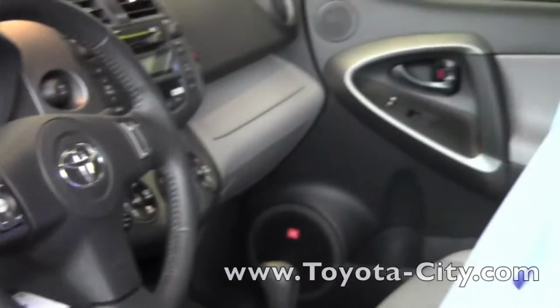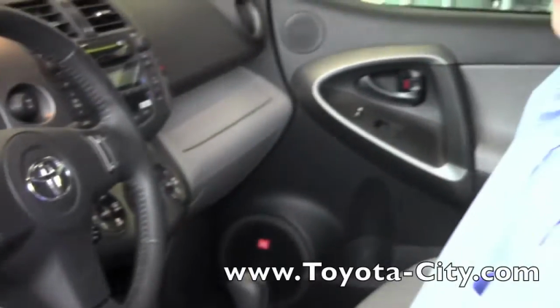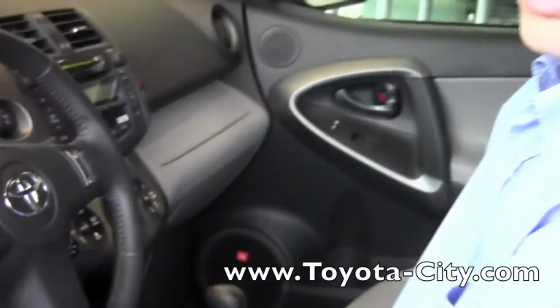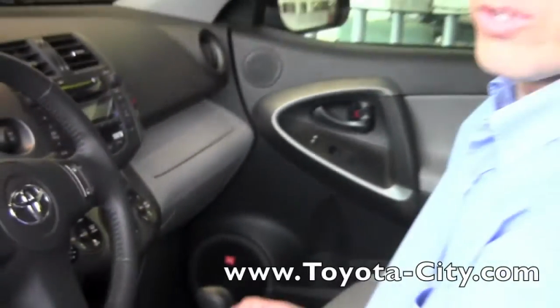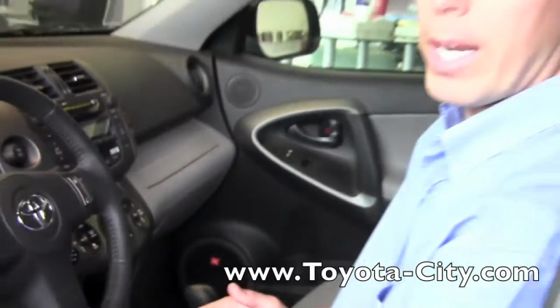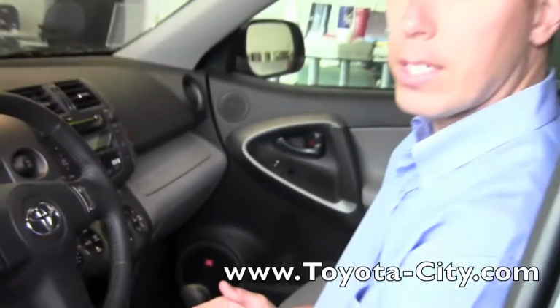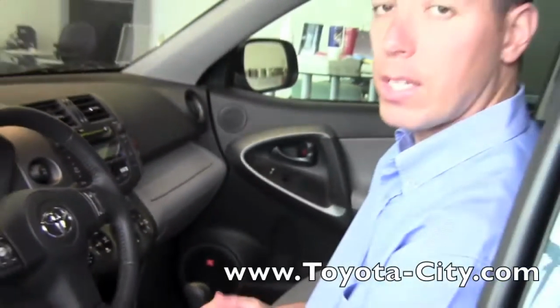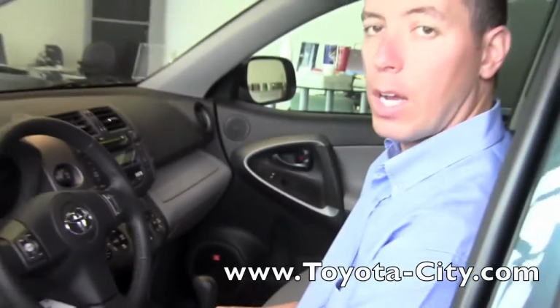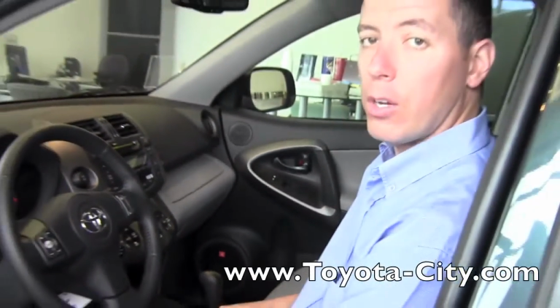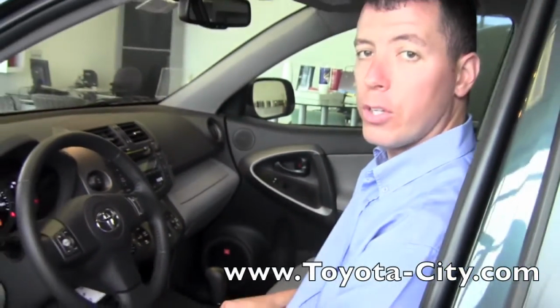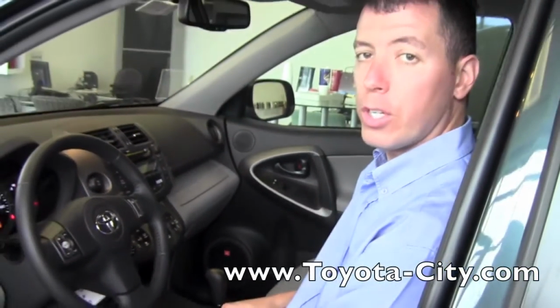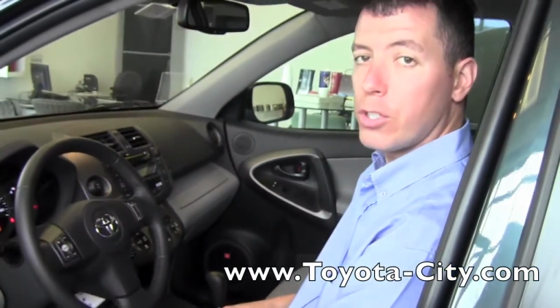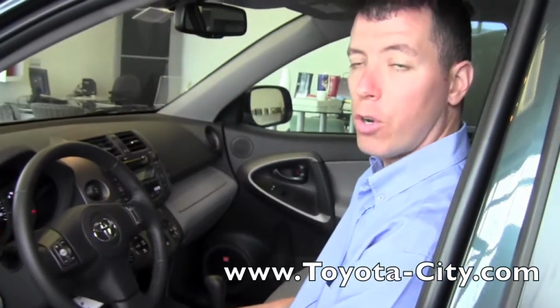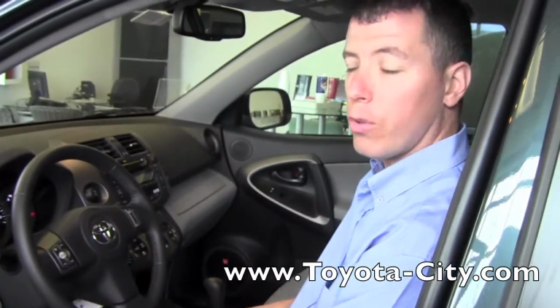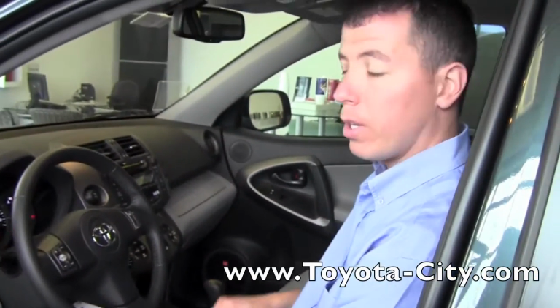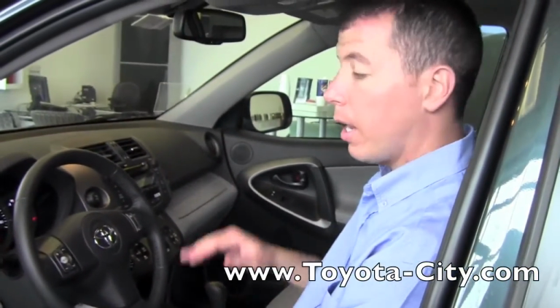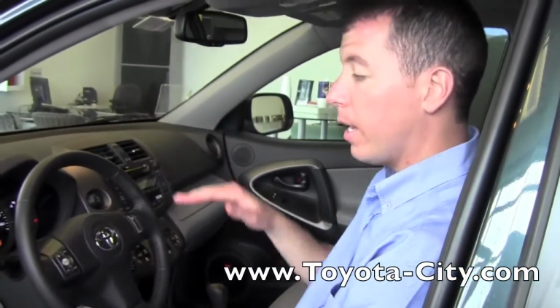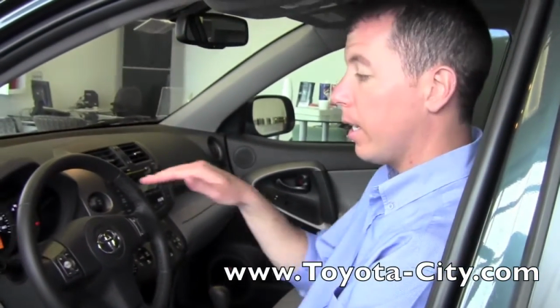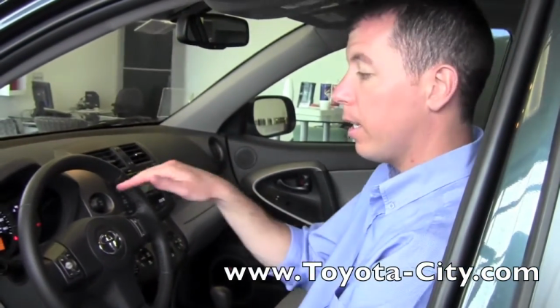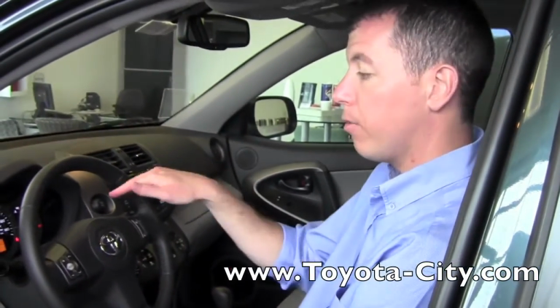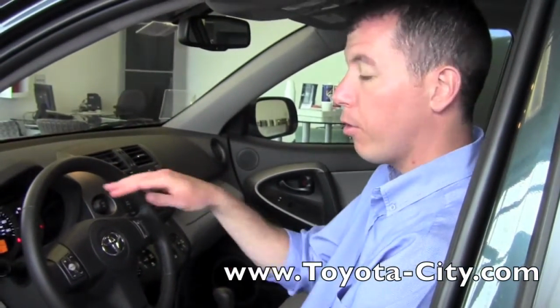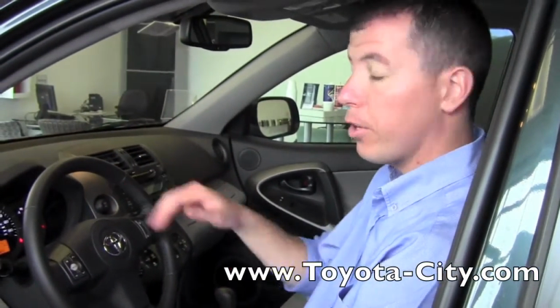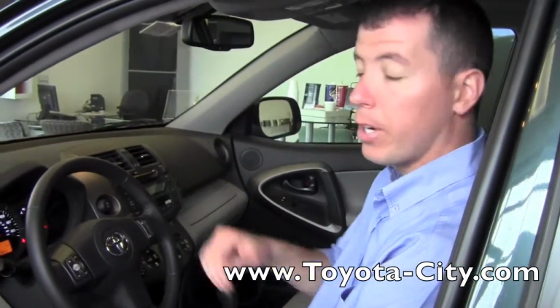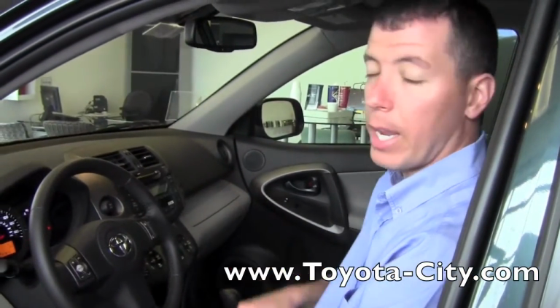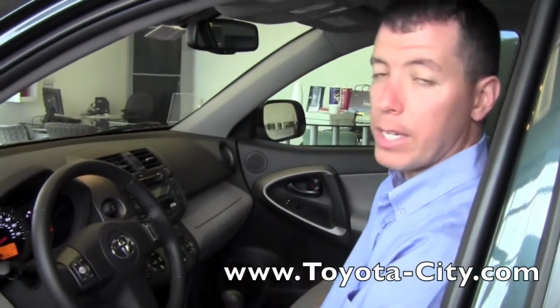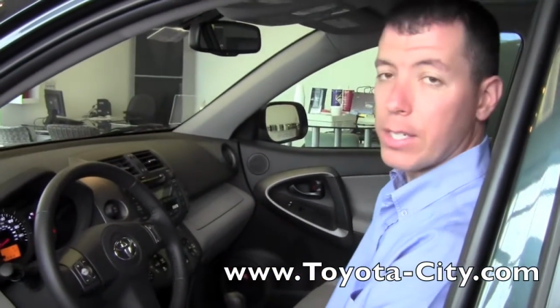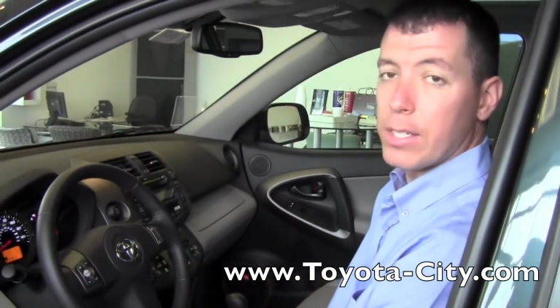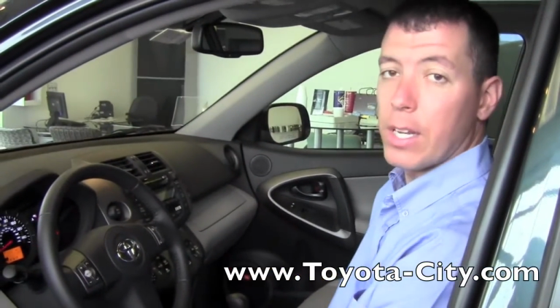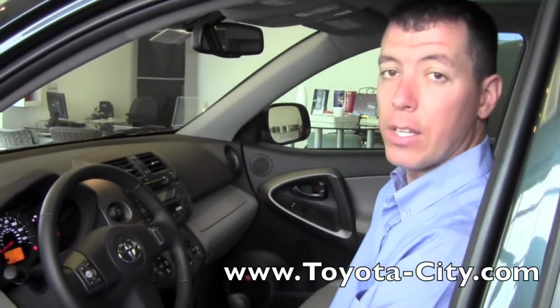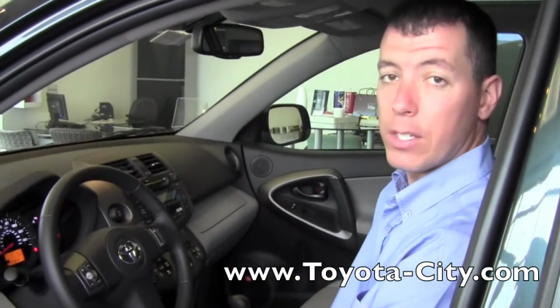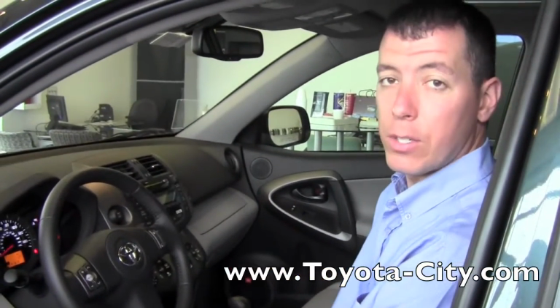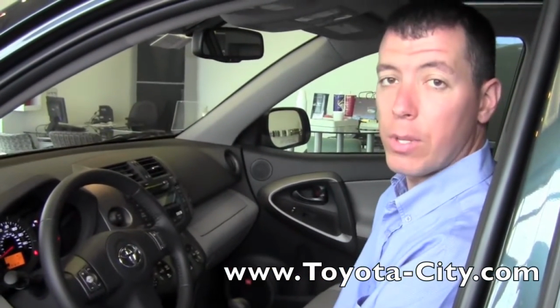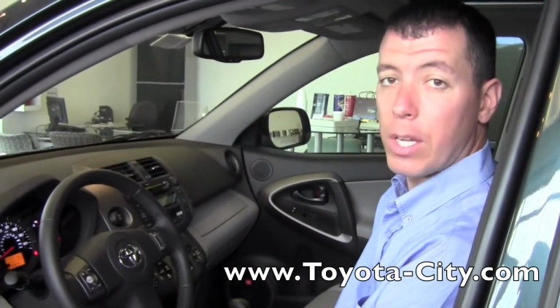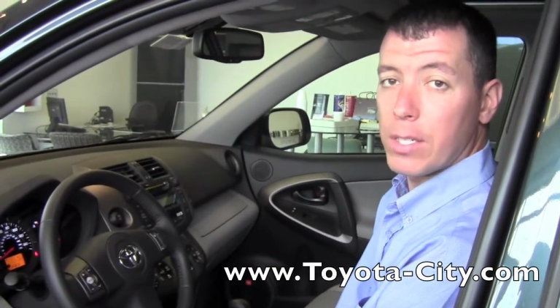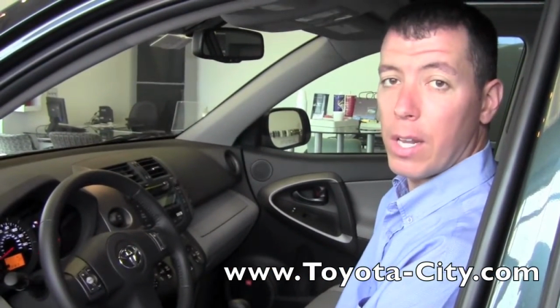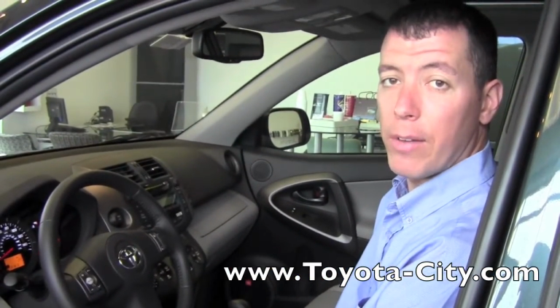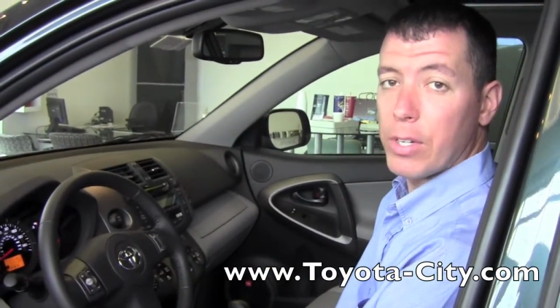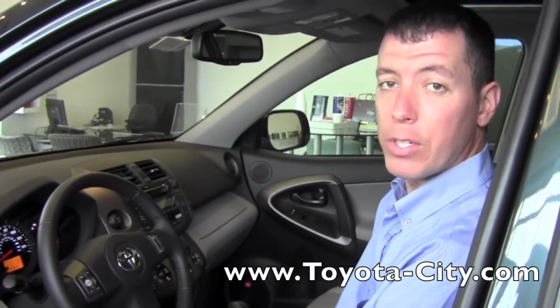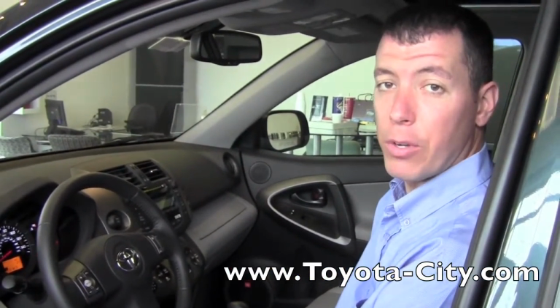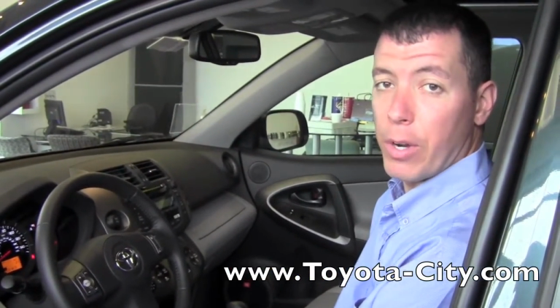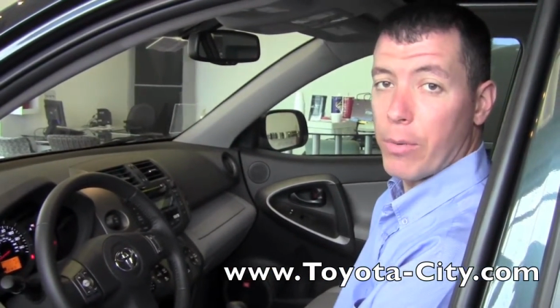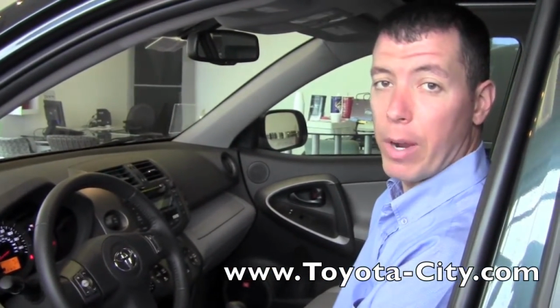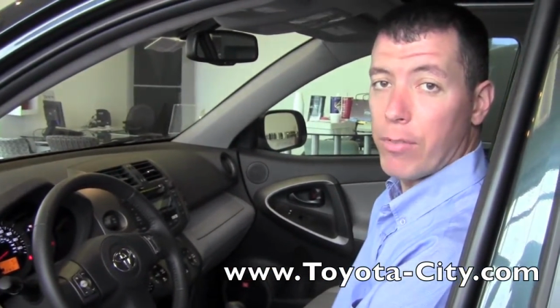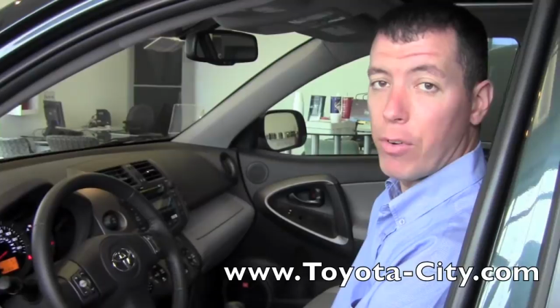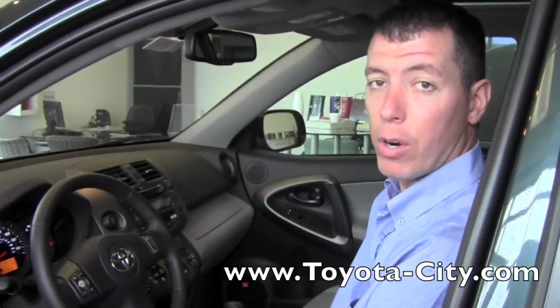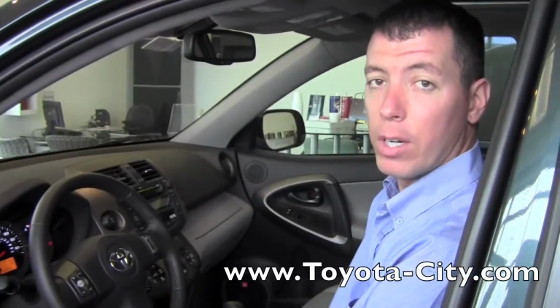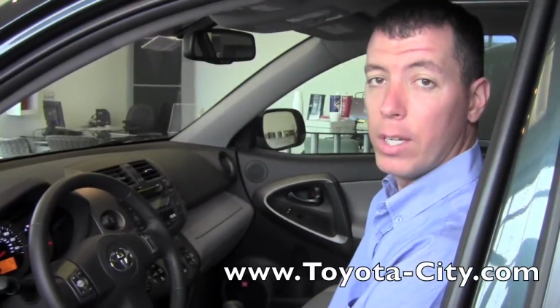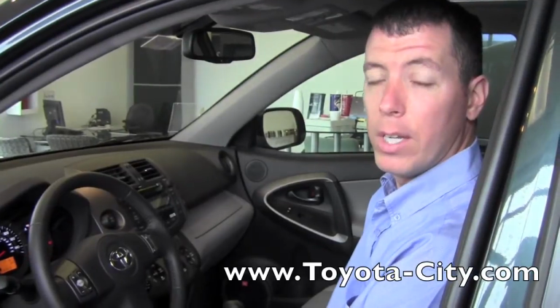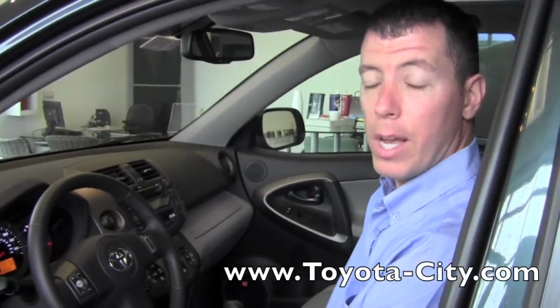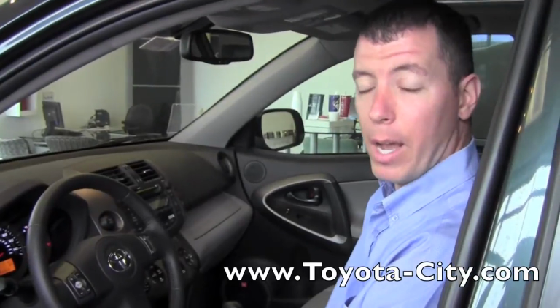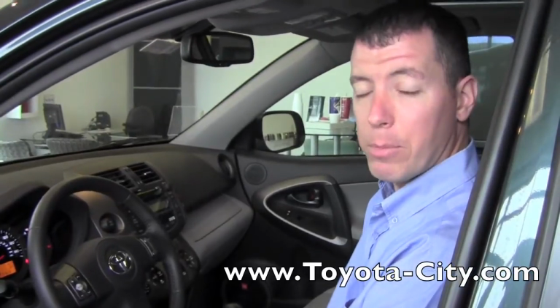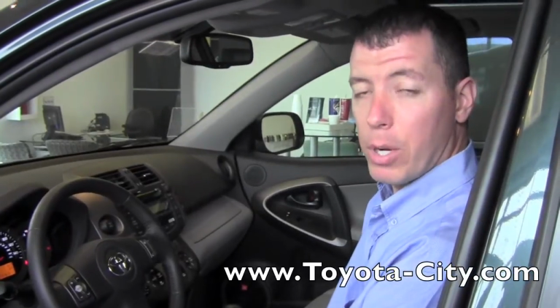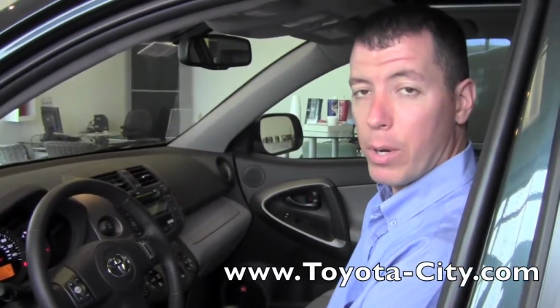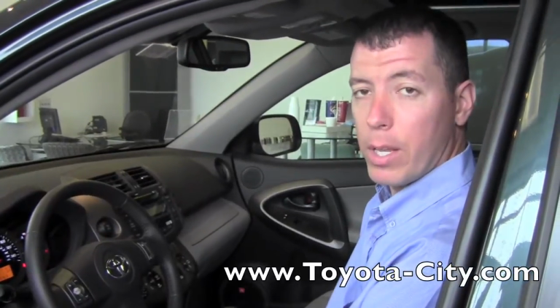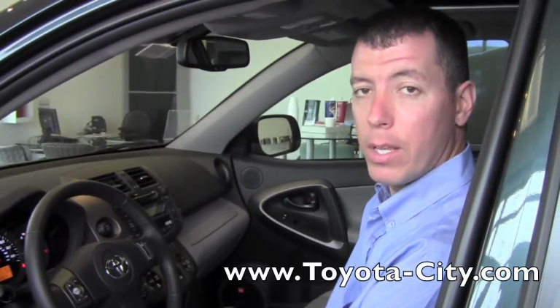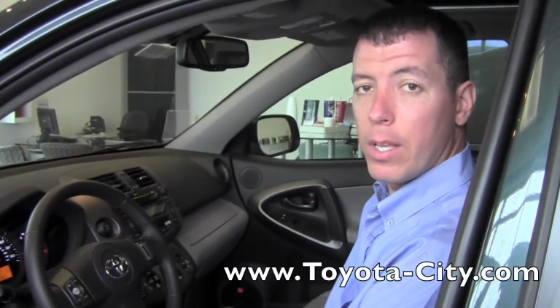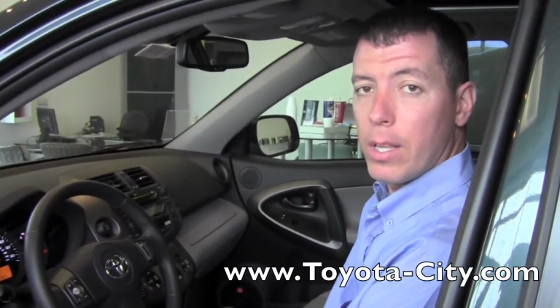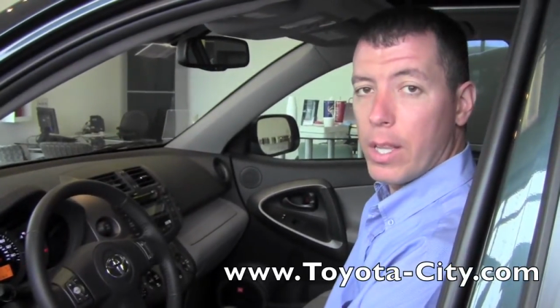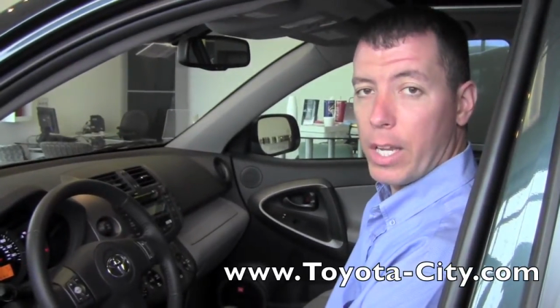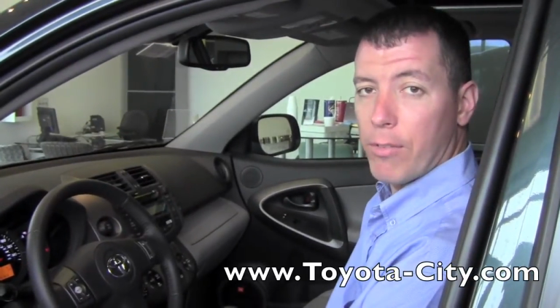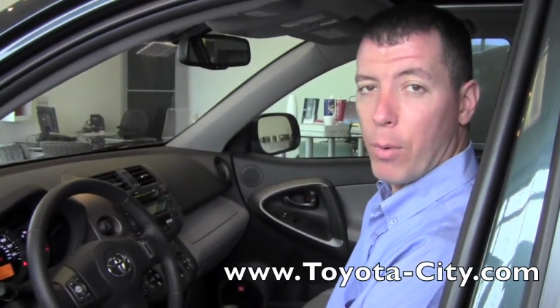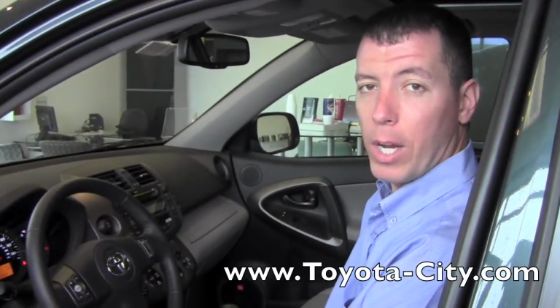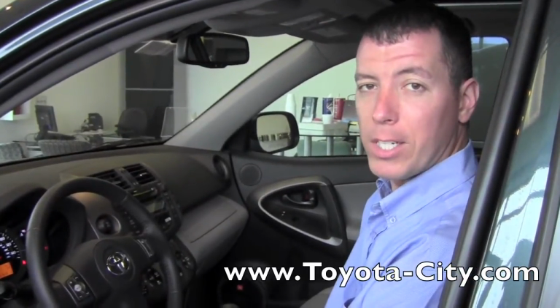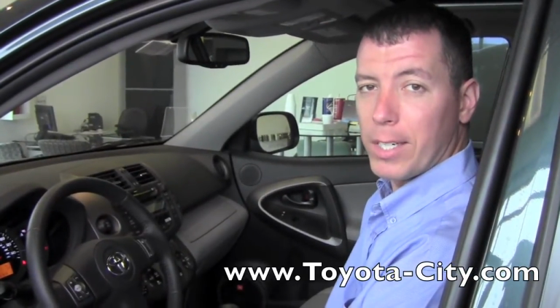So that is how you control the lighting for your gauges in this 2011 Toyota RAV4. I'm Tony, thank you for watching.